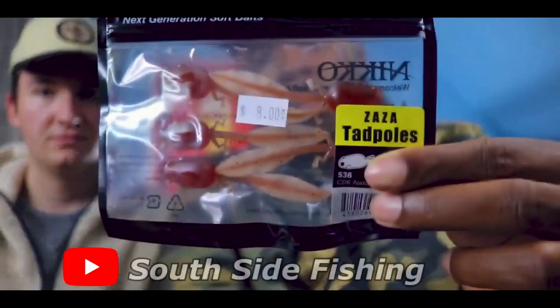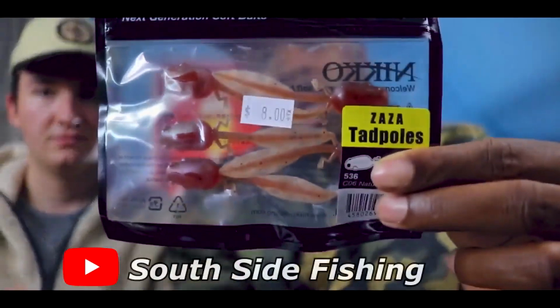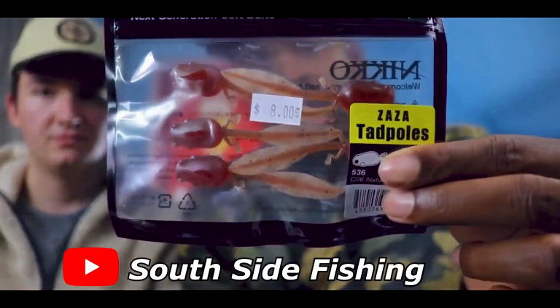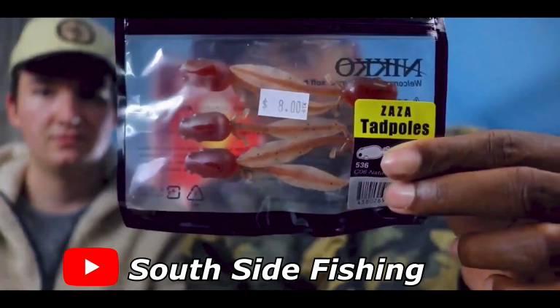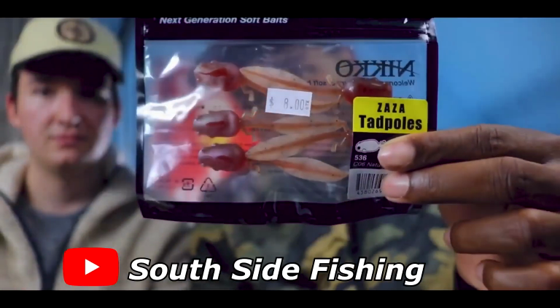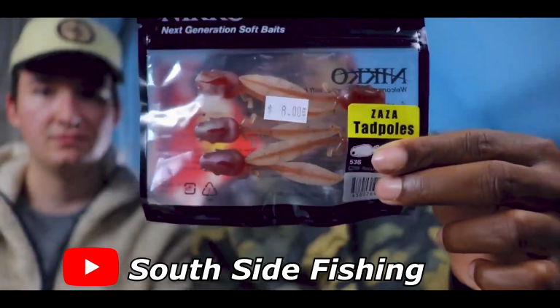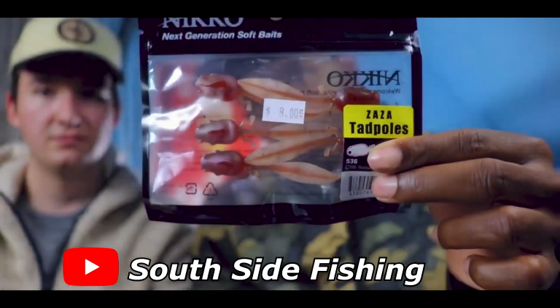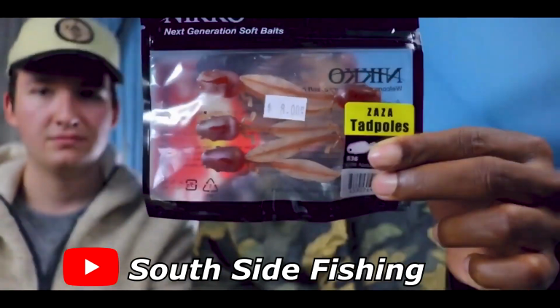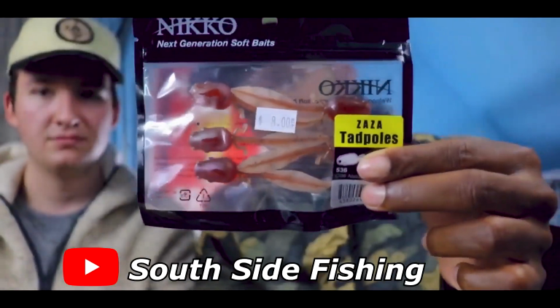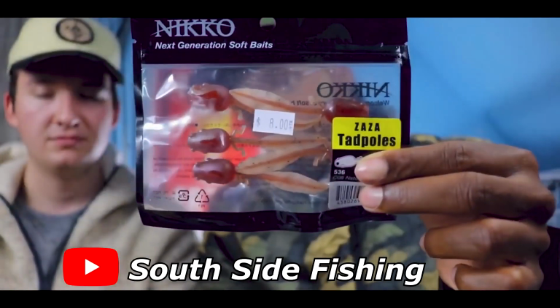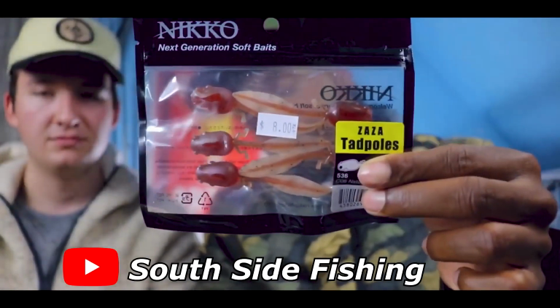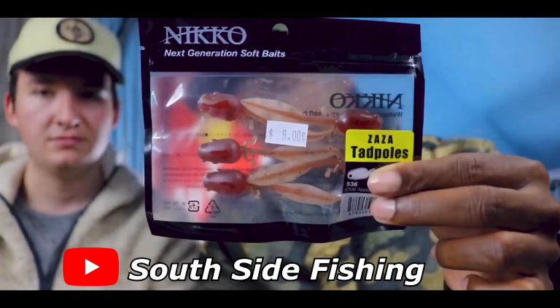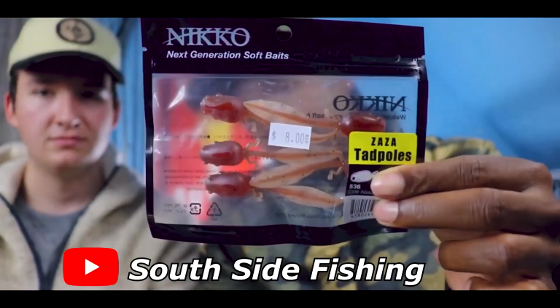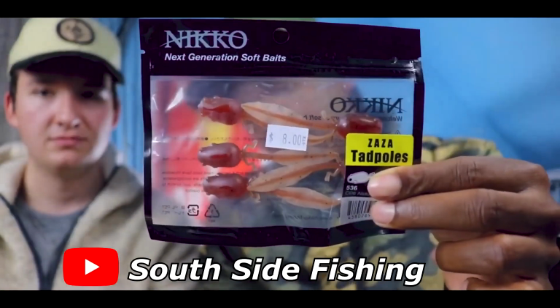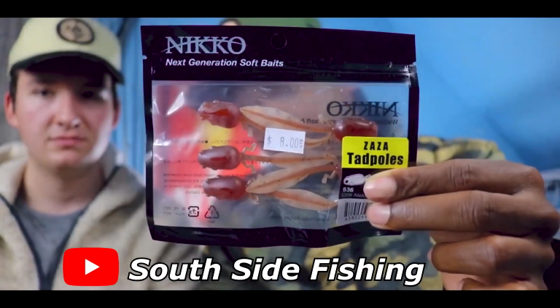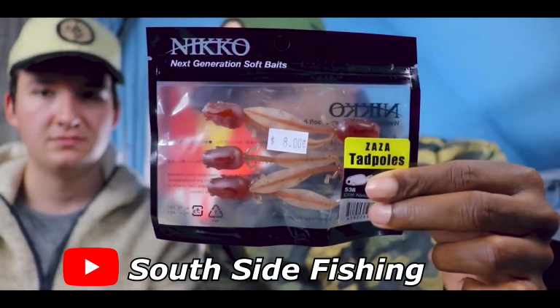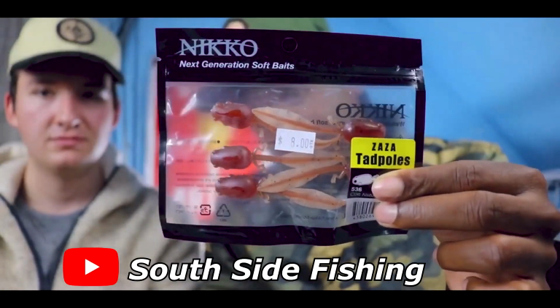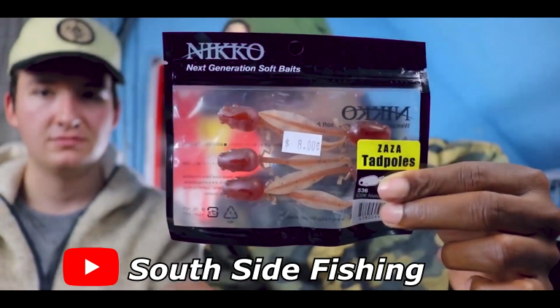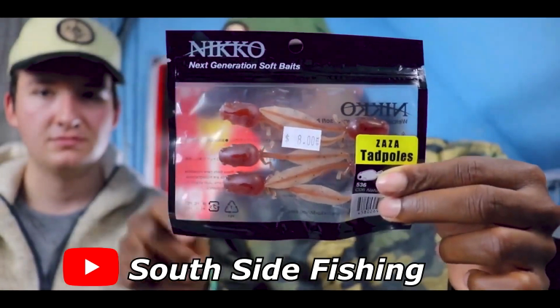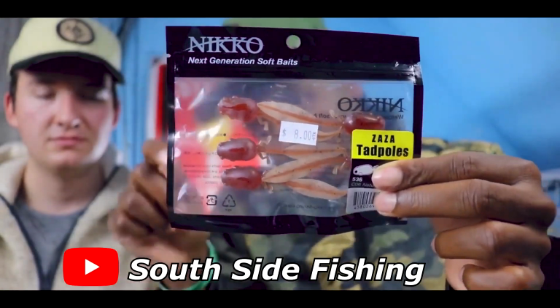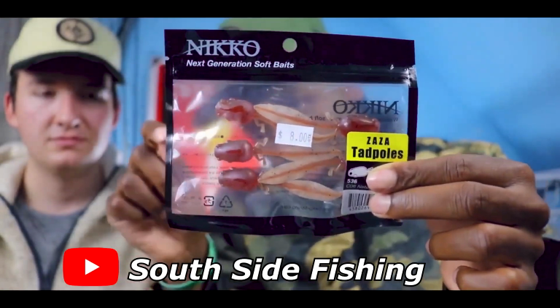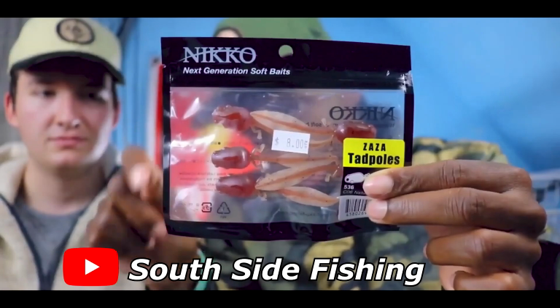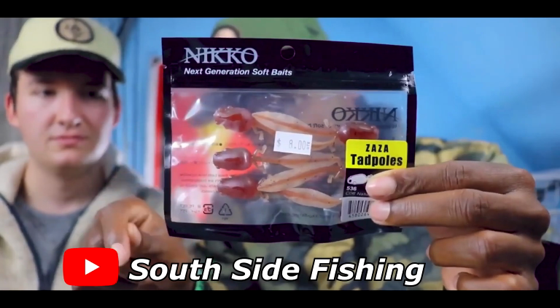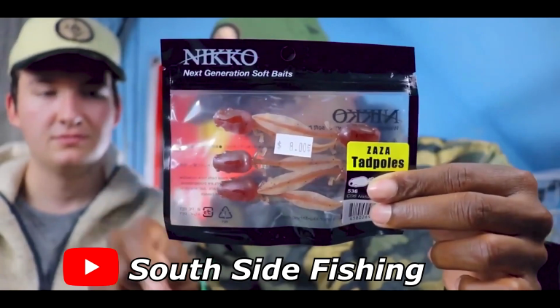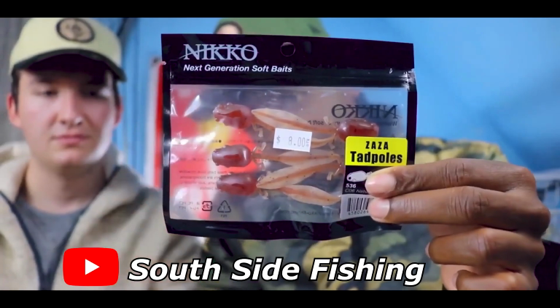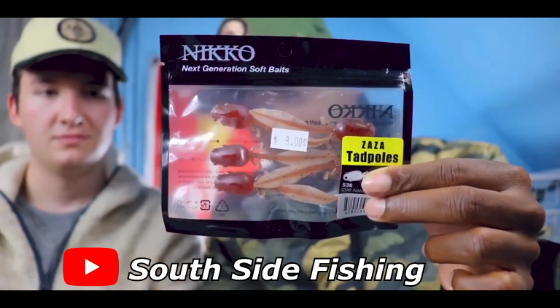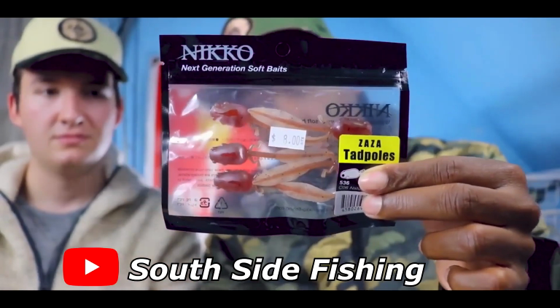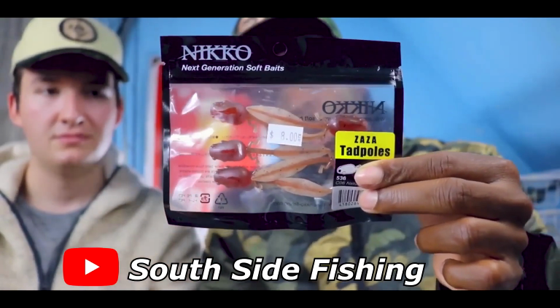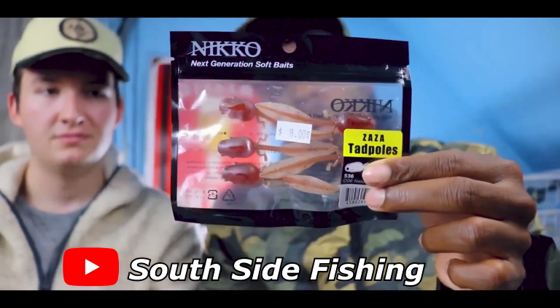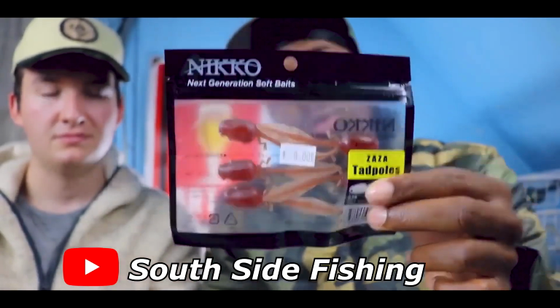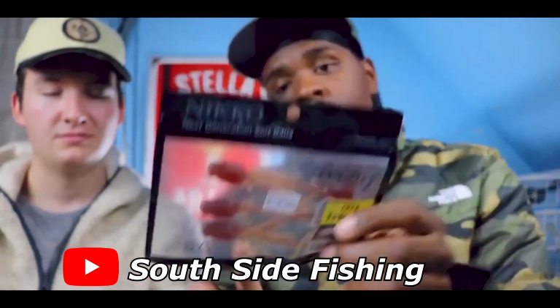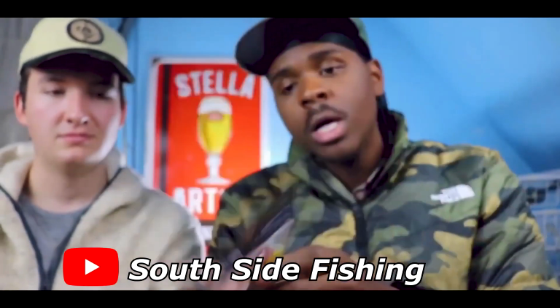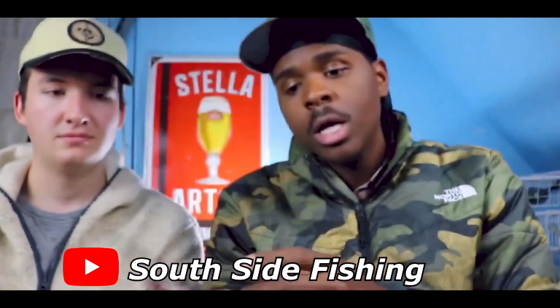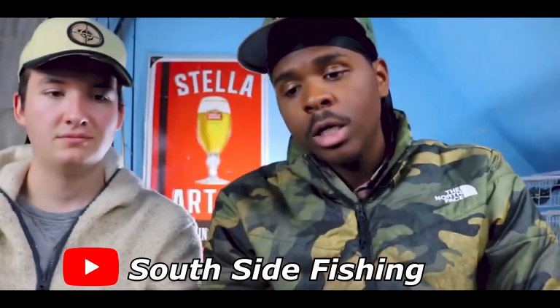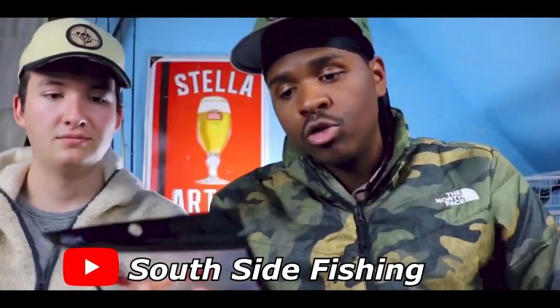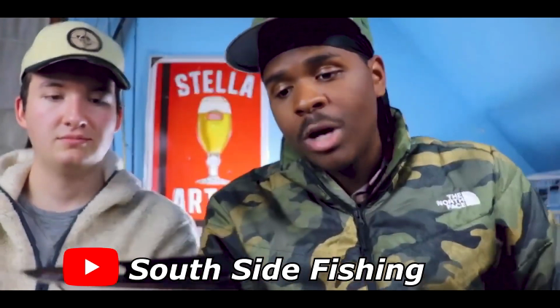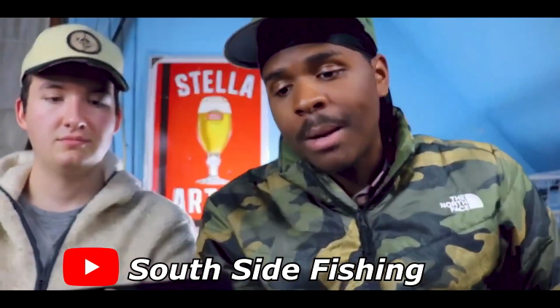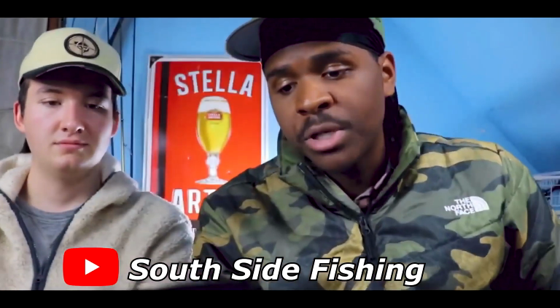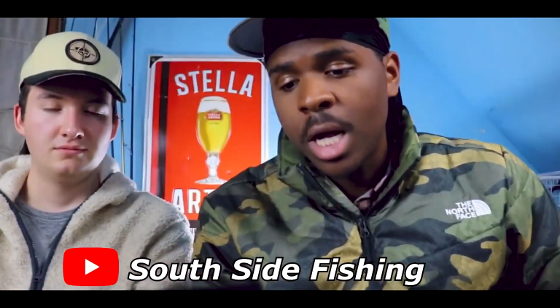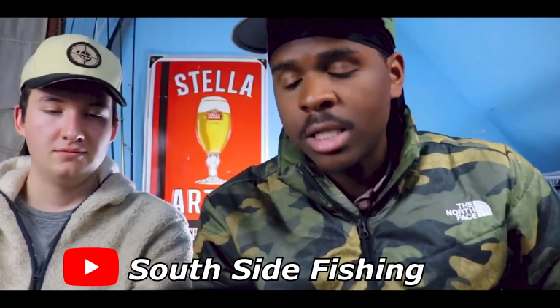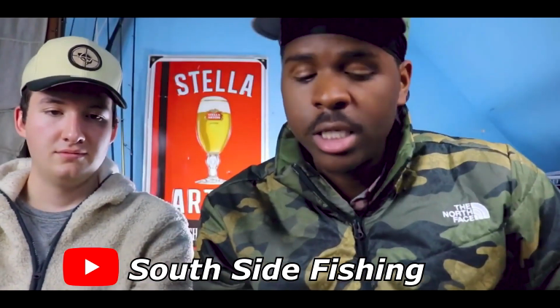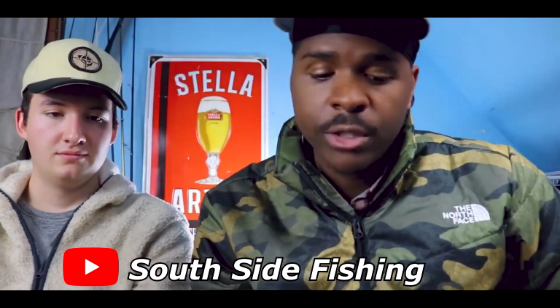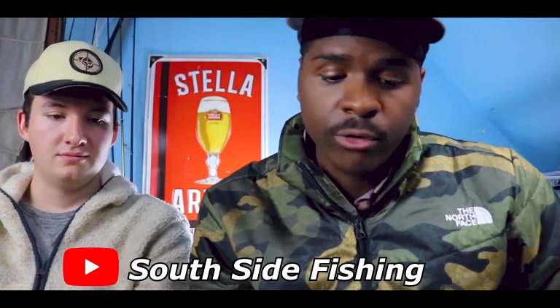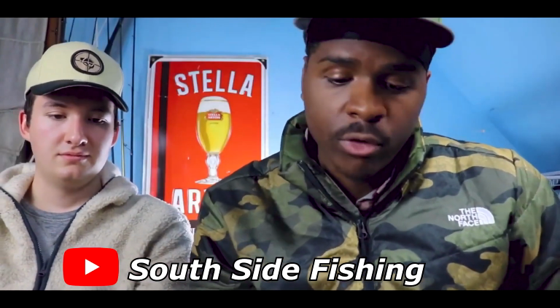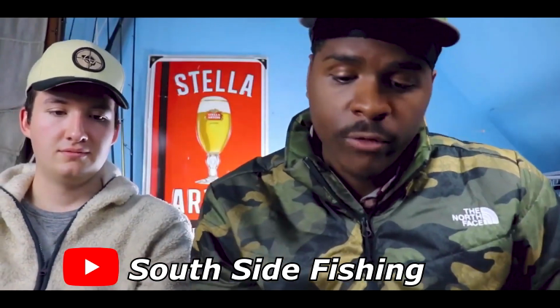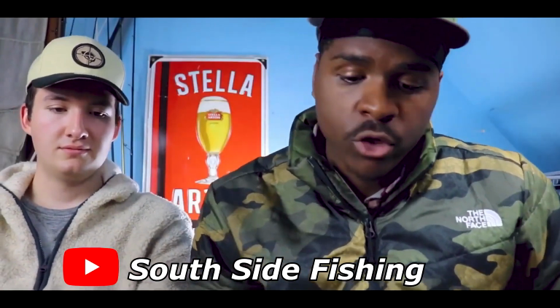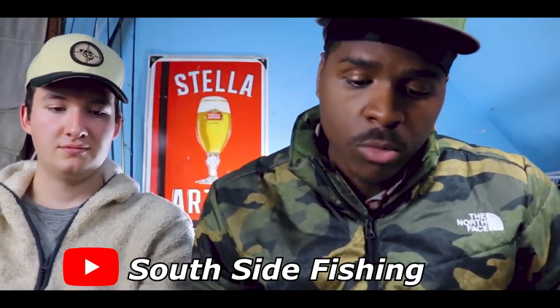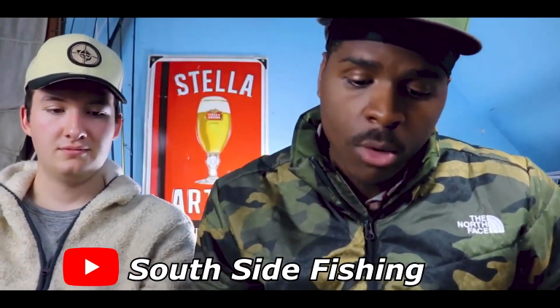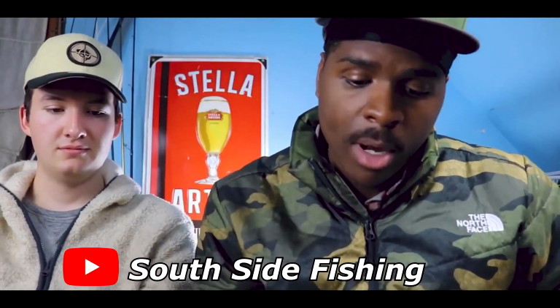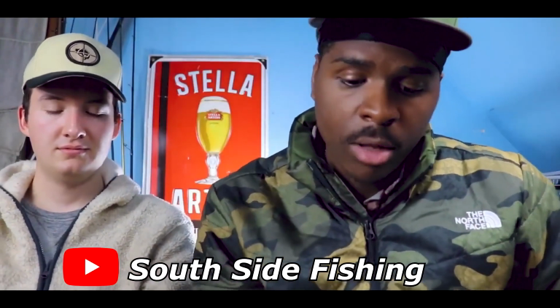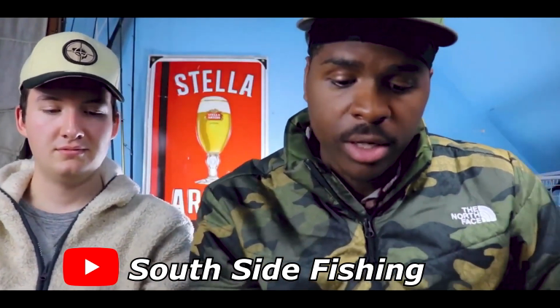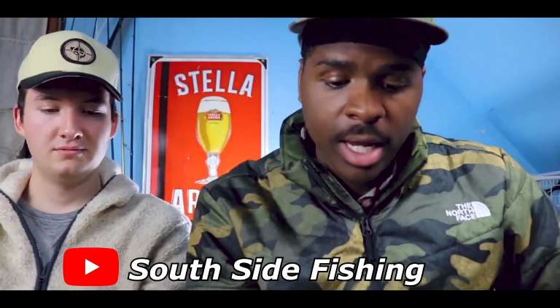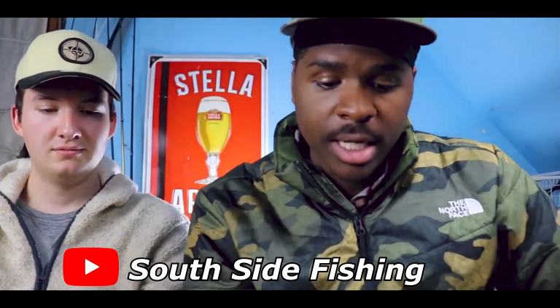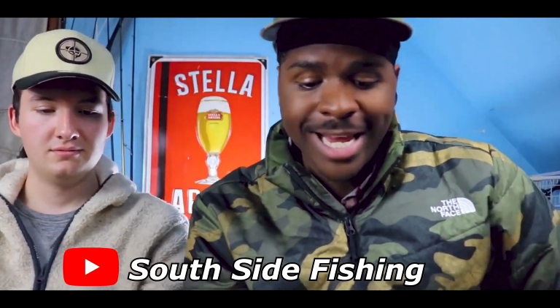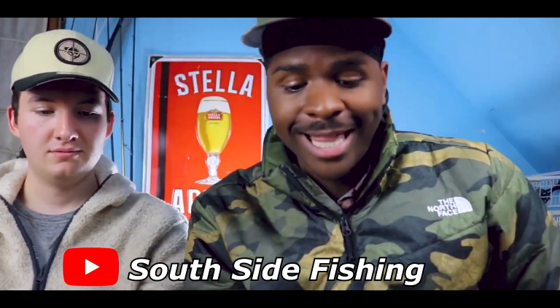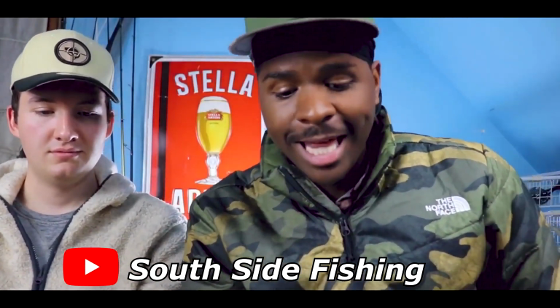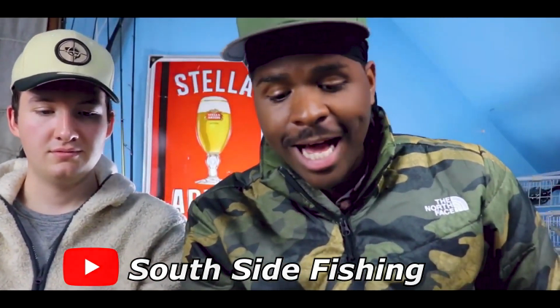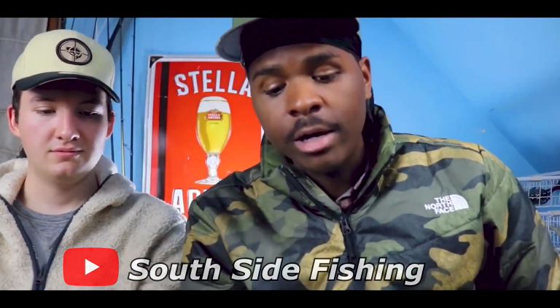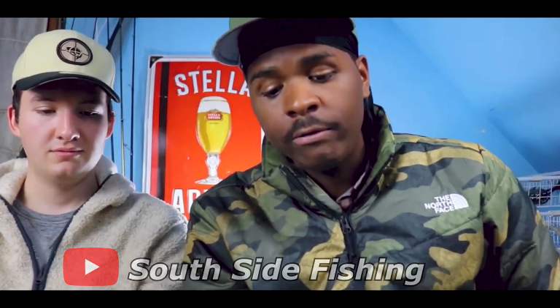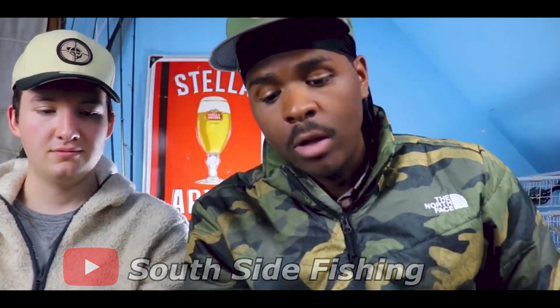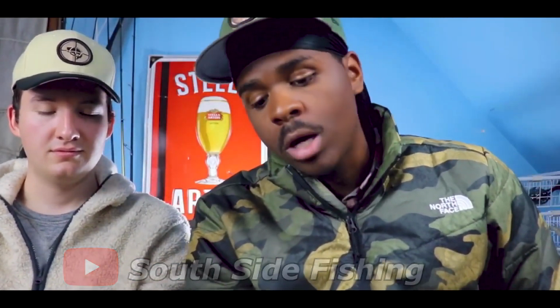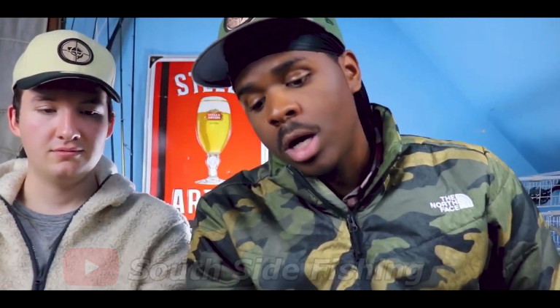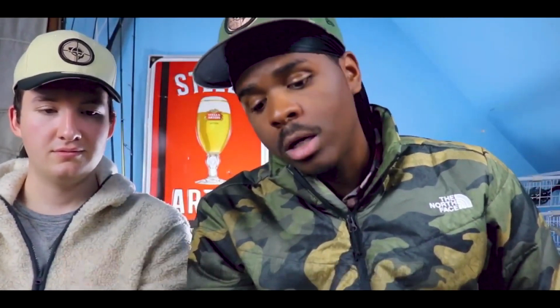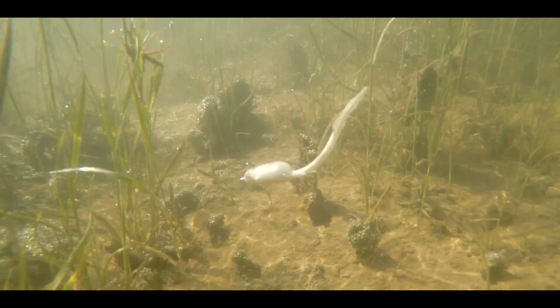My buddy Angel R. from Angel R. Fishing — I will link him down below — drop shots these for river smallmouth and has a lot of luck on it.